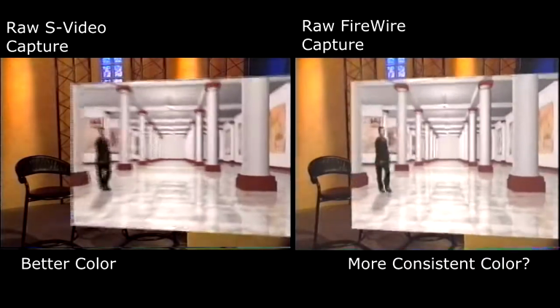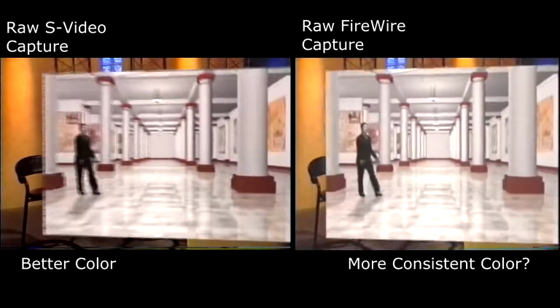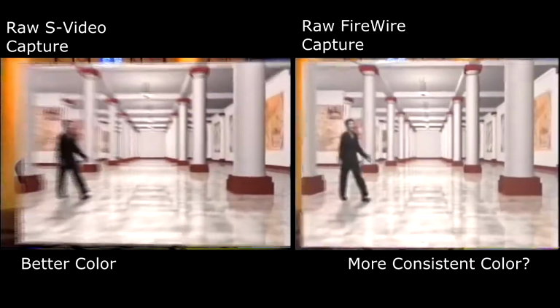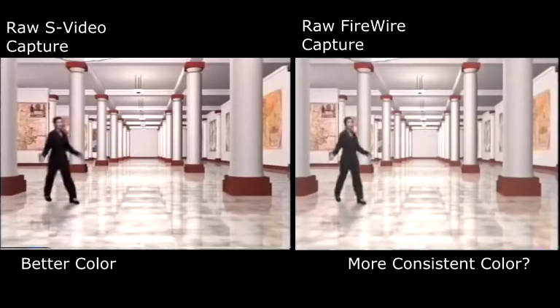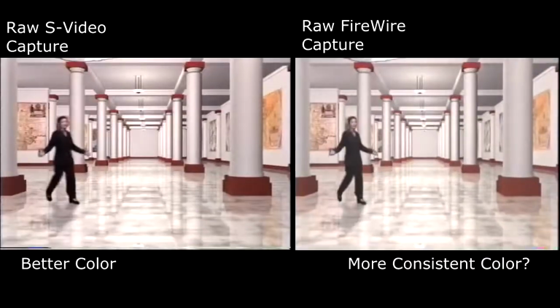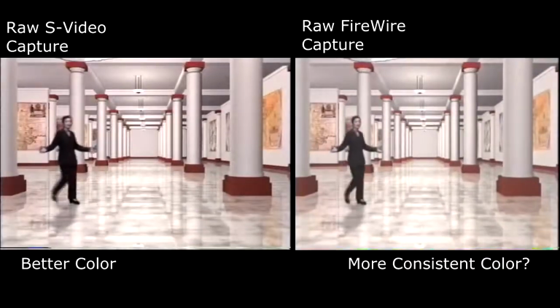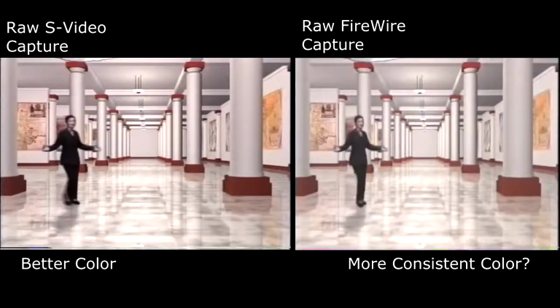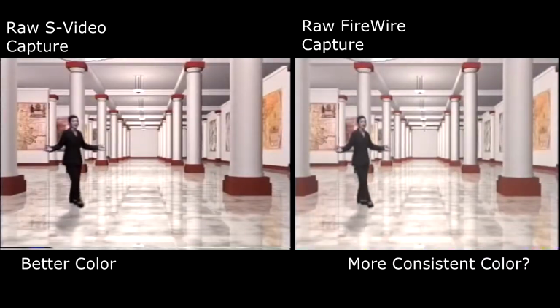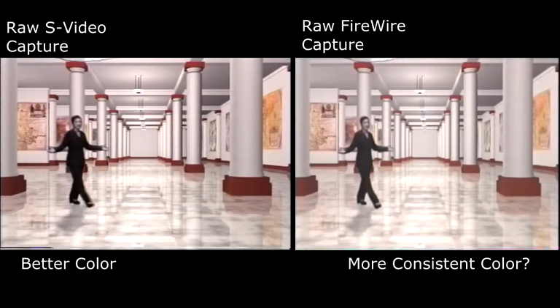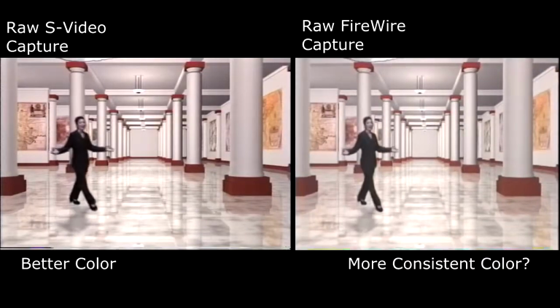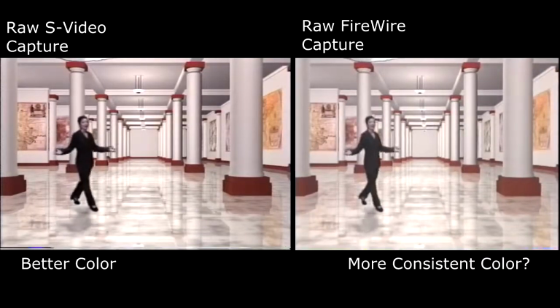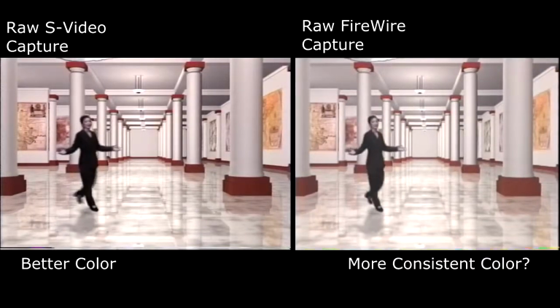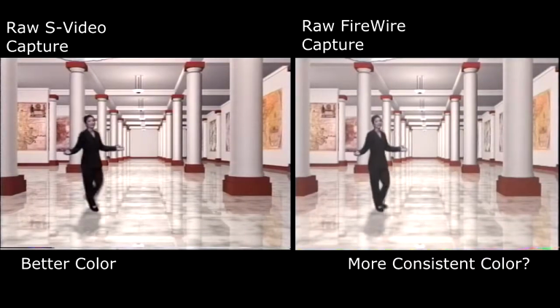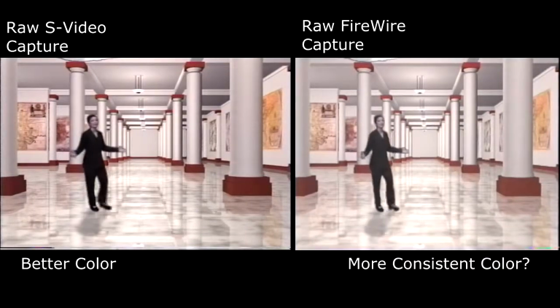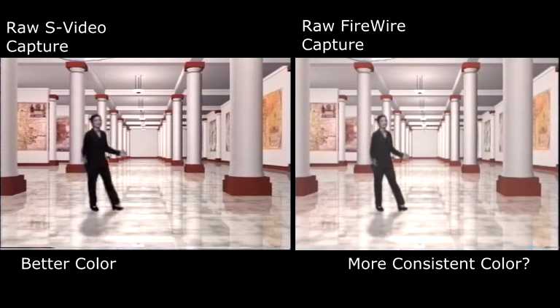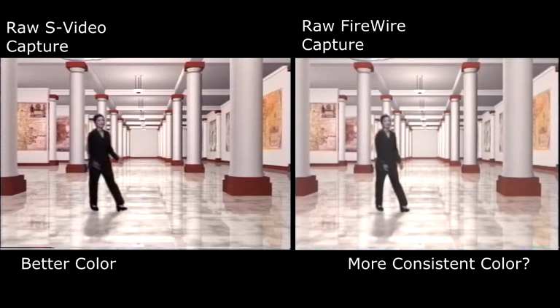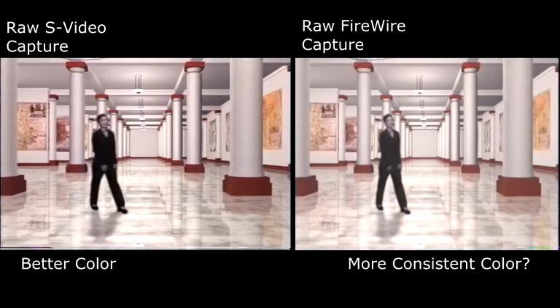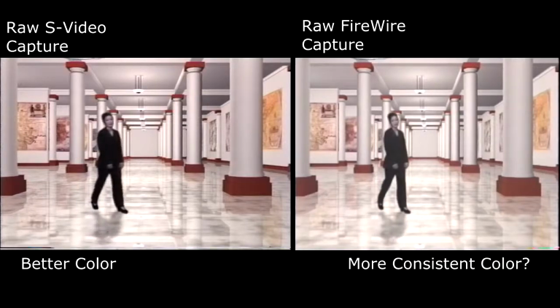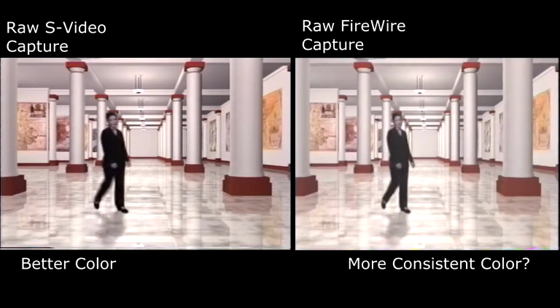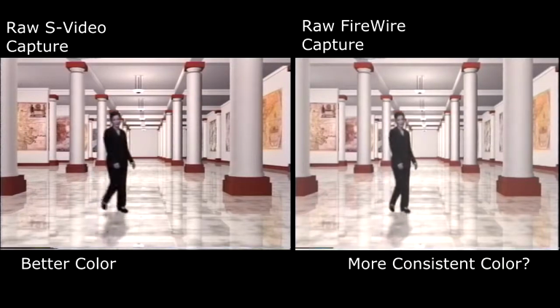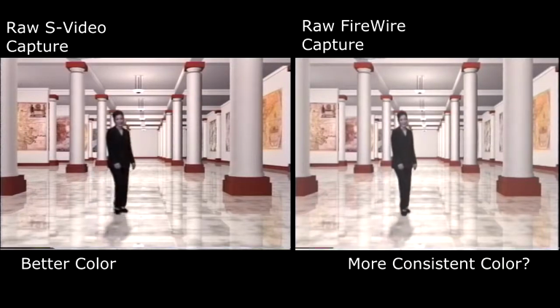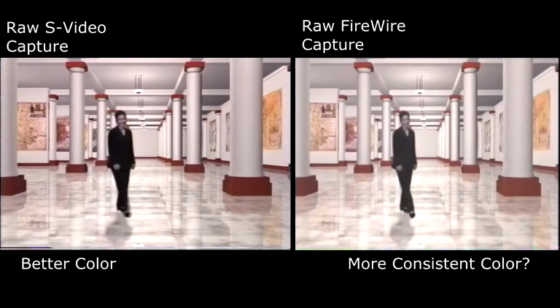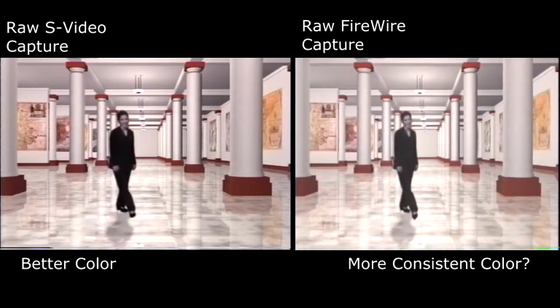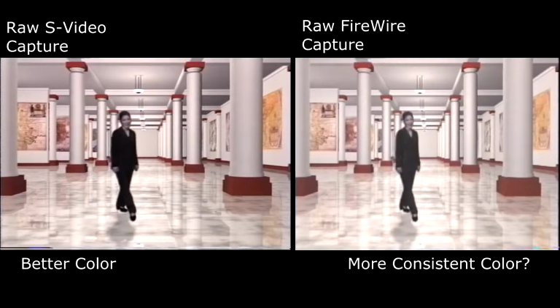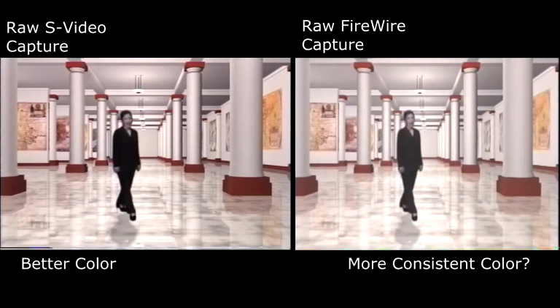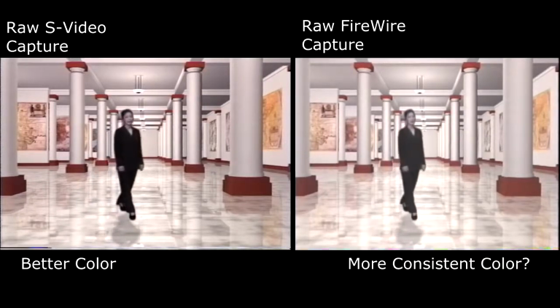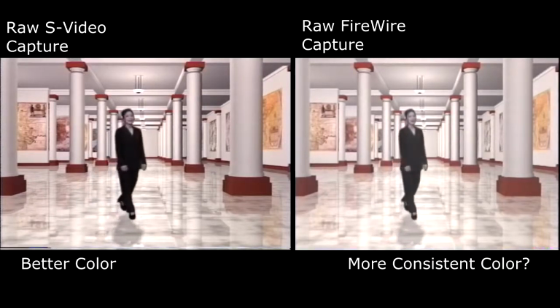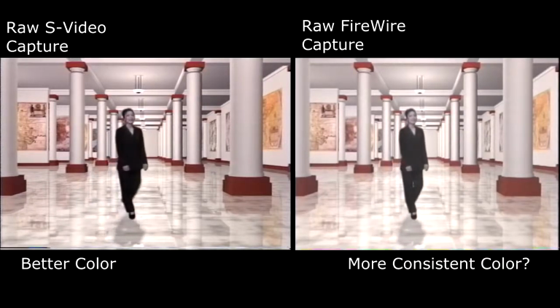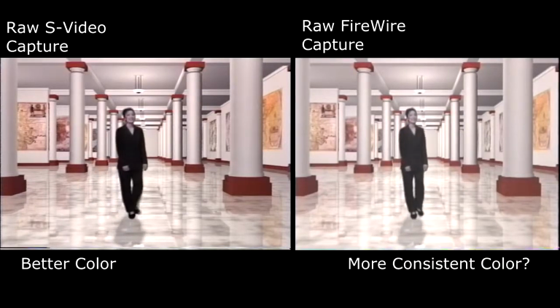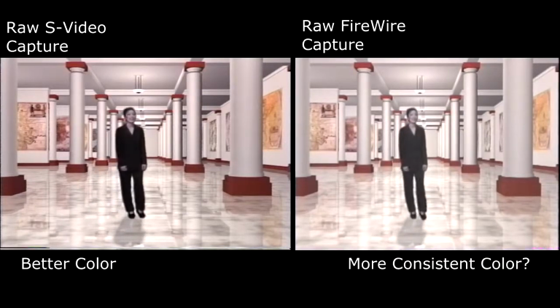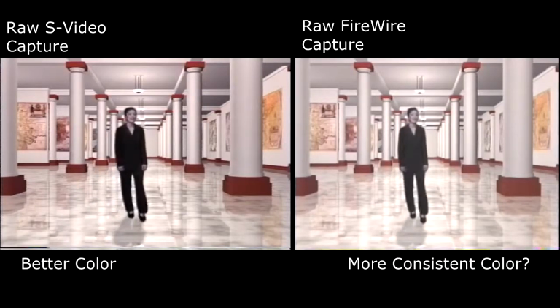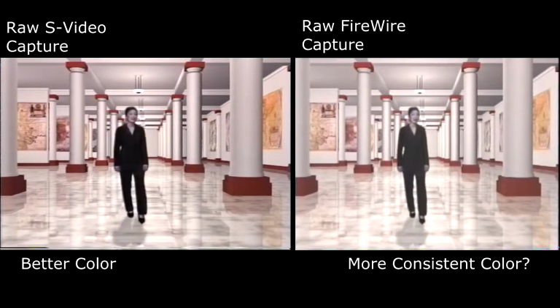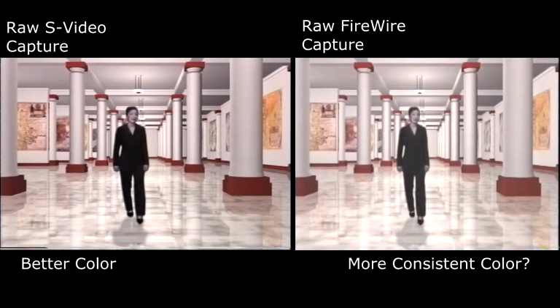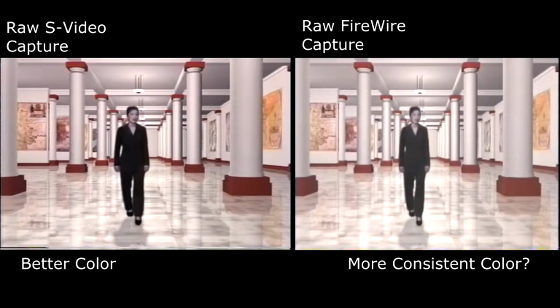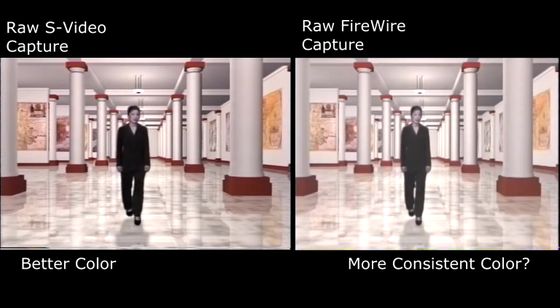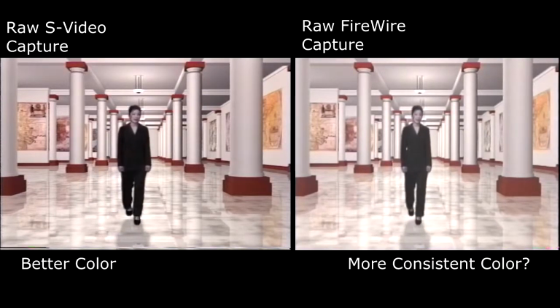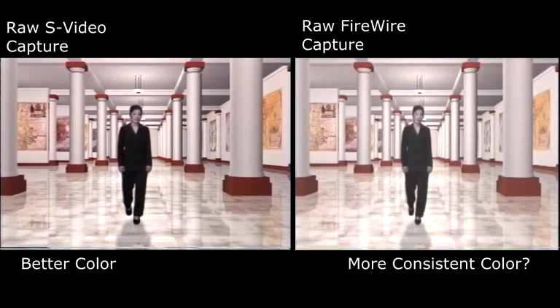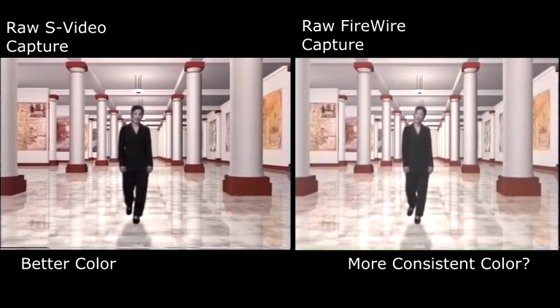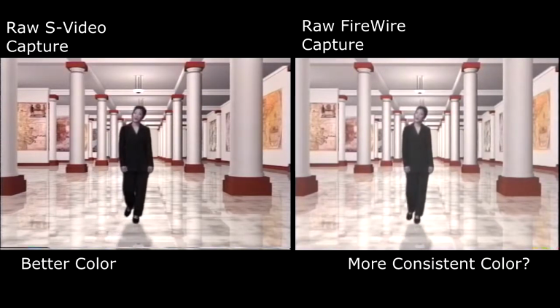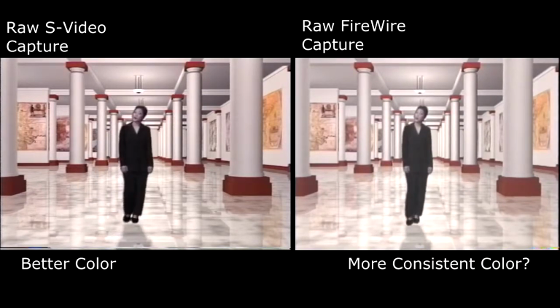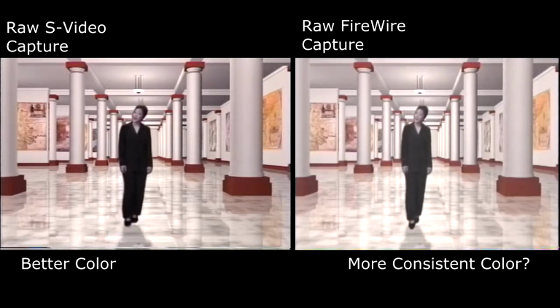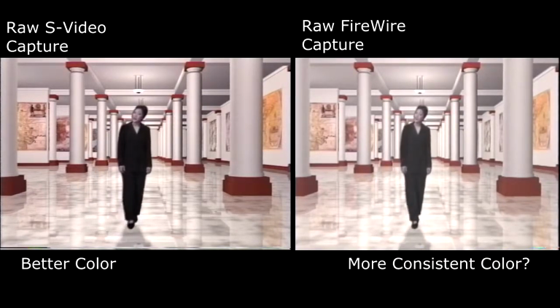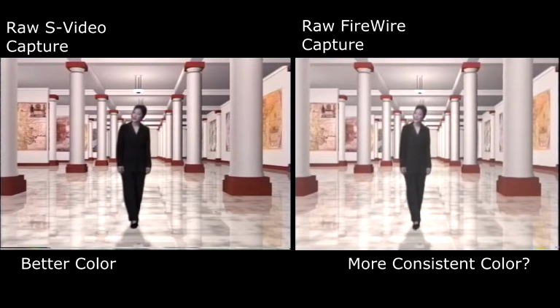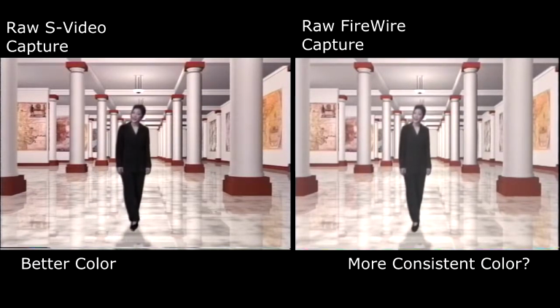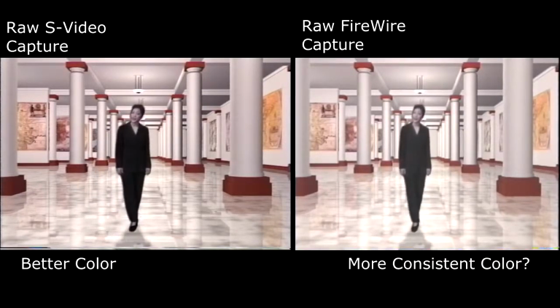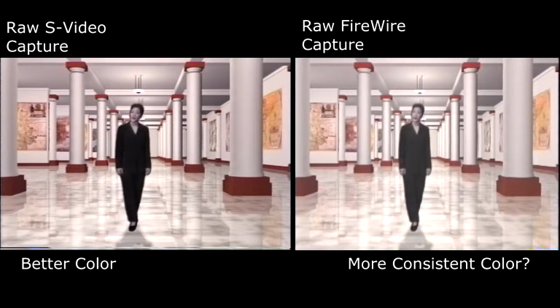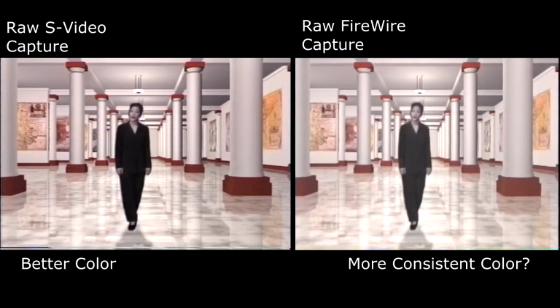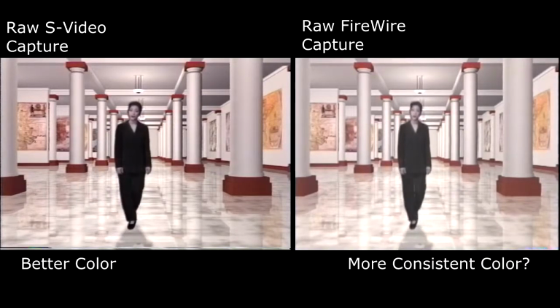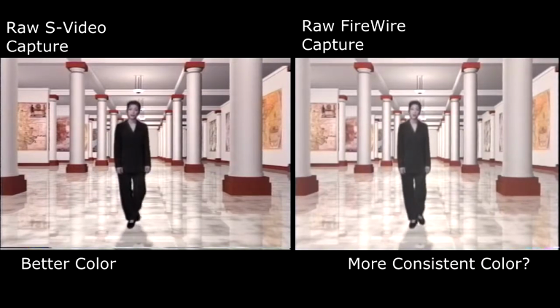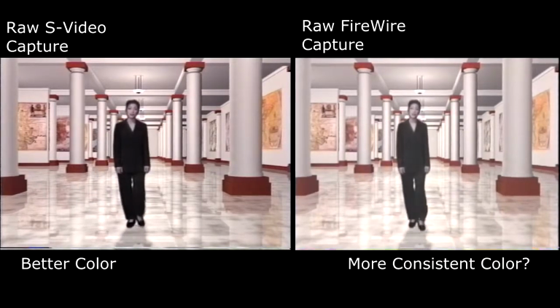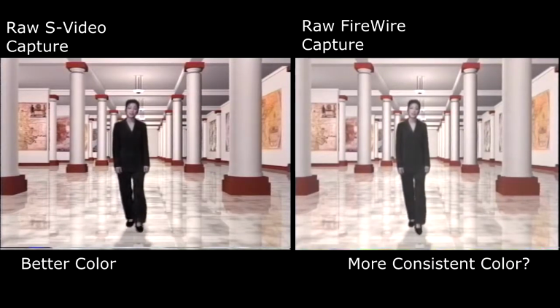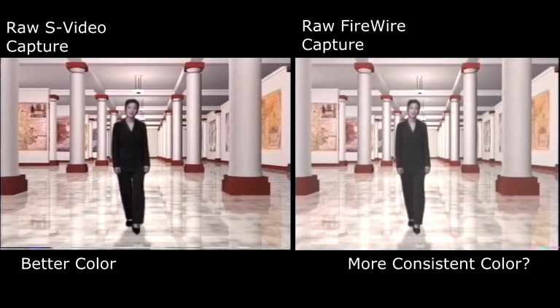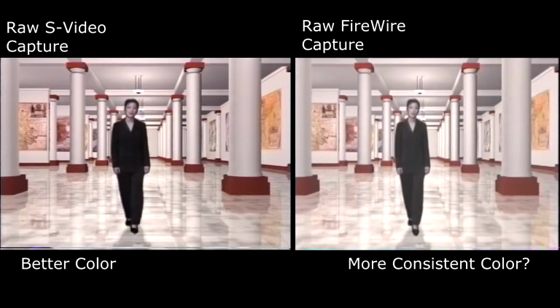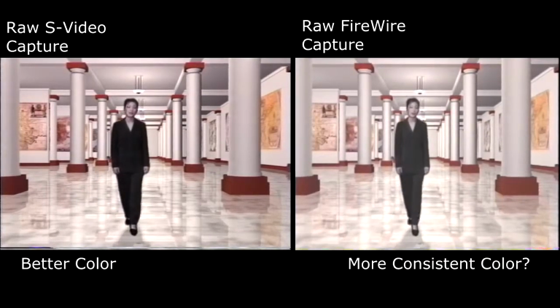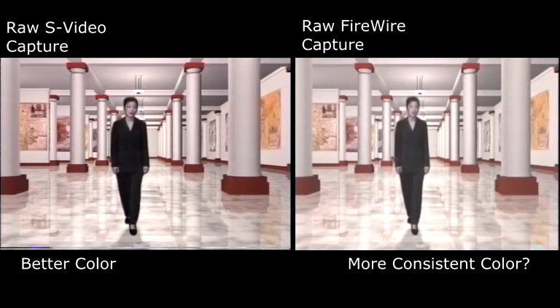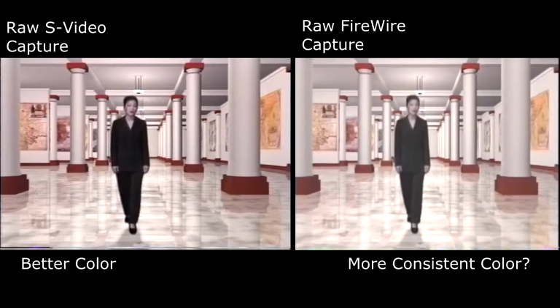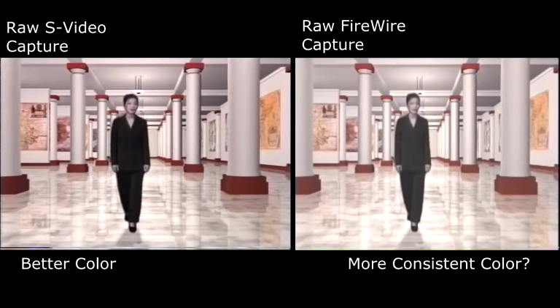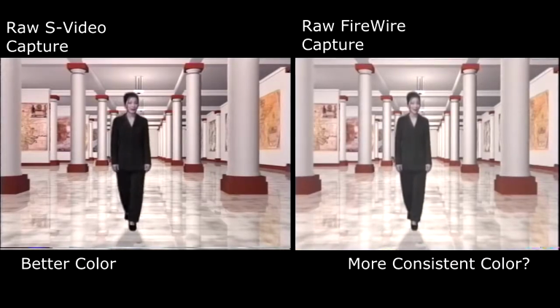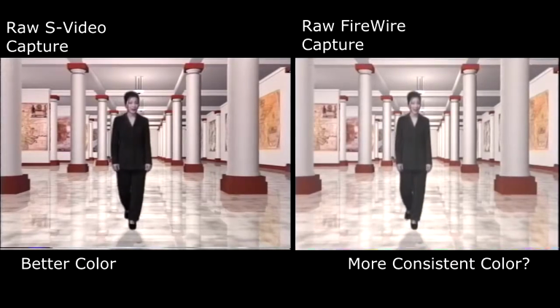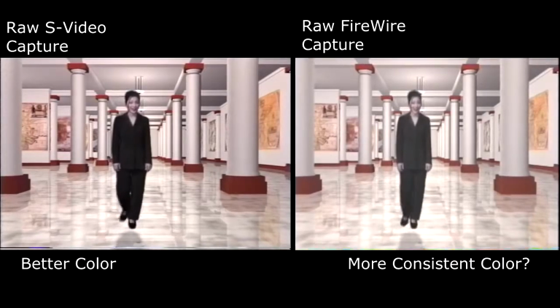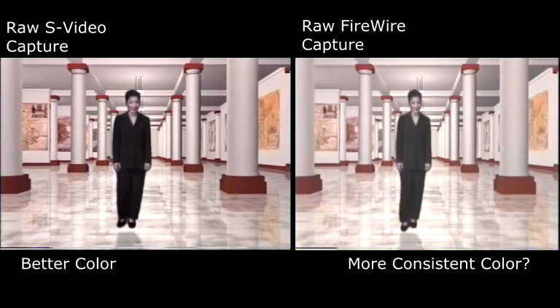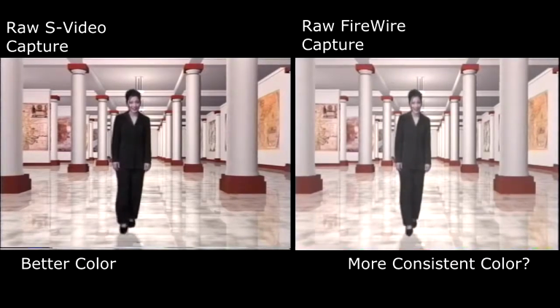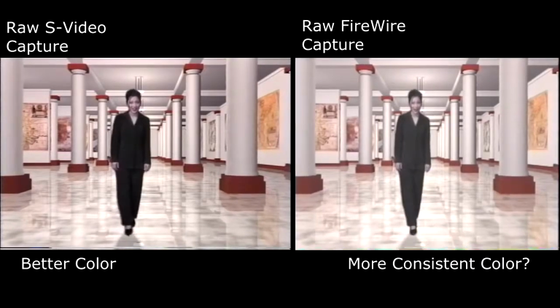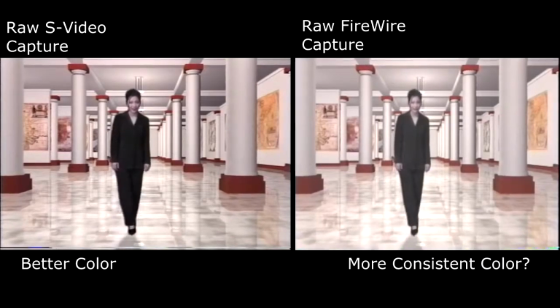Welcome to the Sony gallery of visual imagery. I would like to take this opportunity to congratulate you on your purchase of your new Sony Handycam.